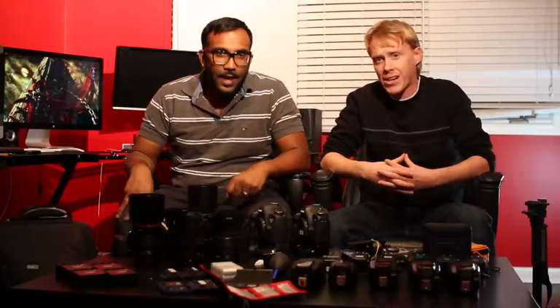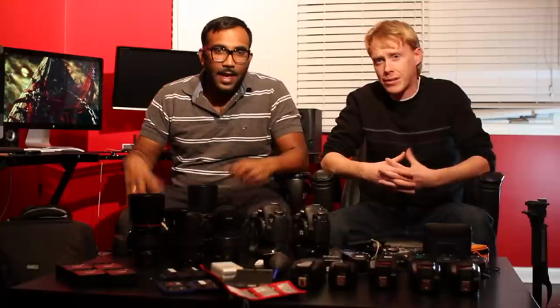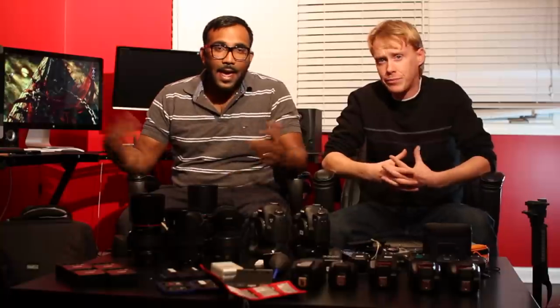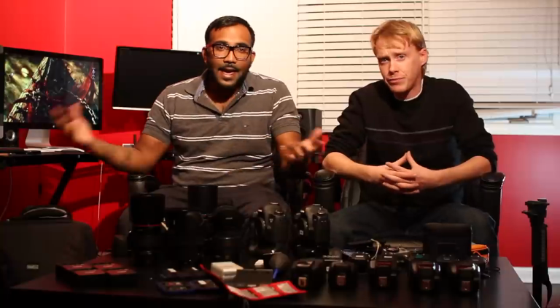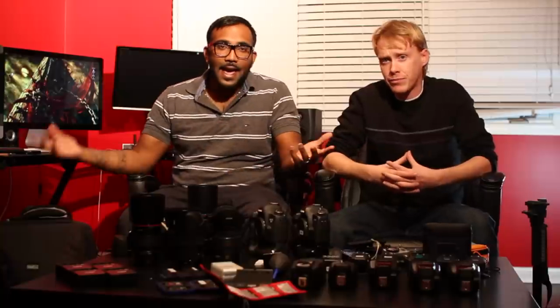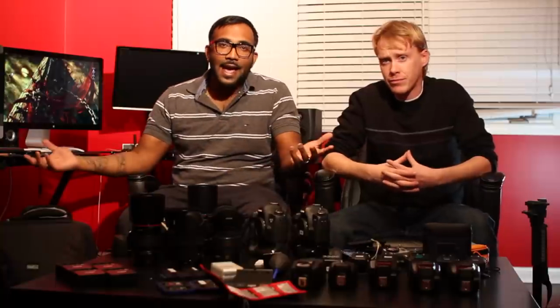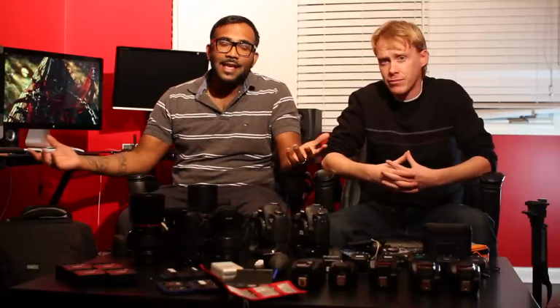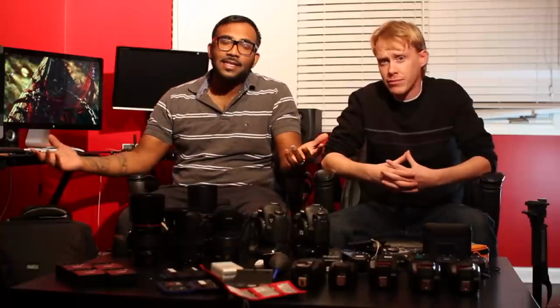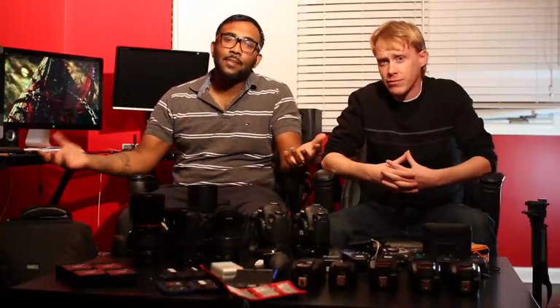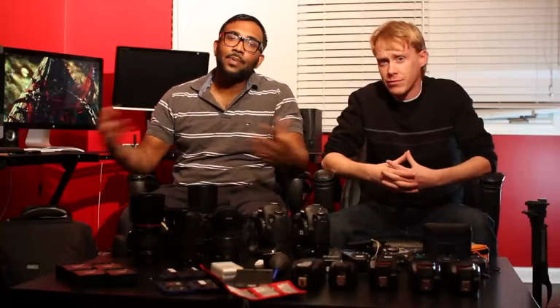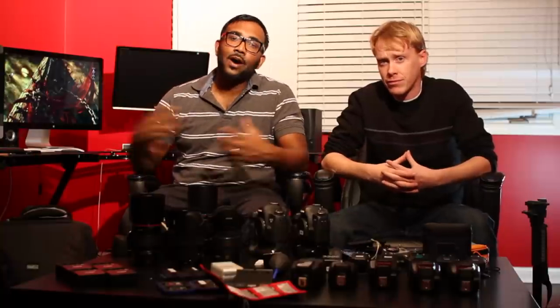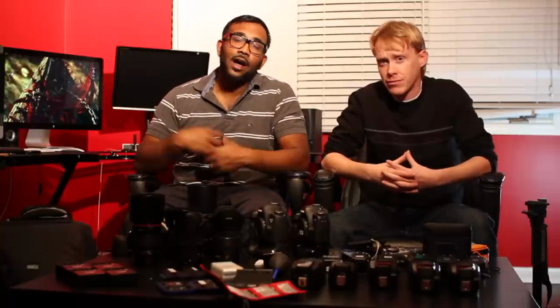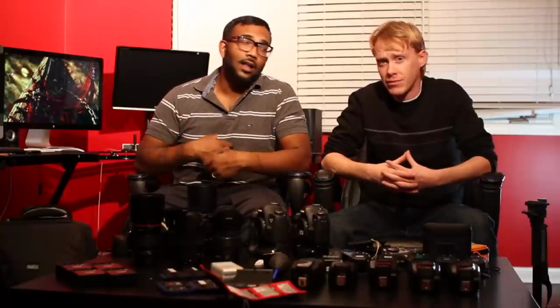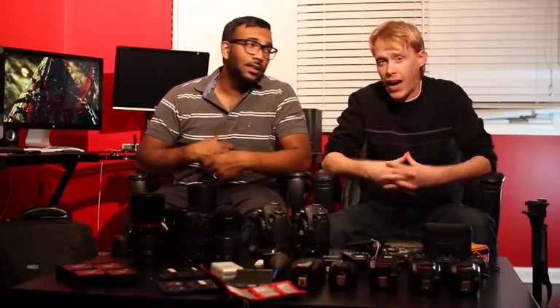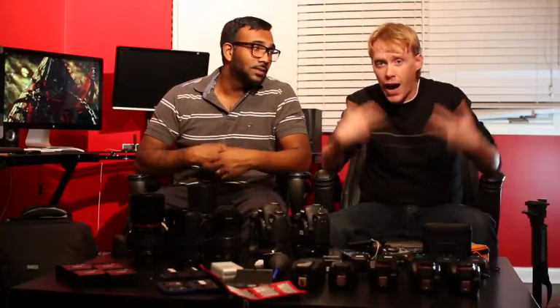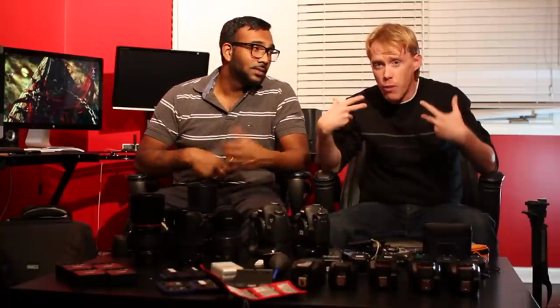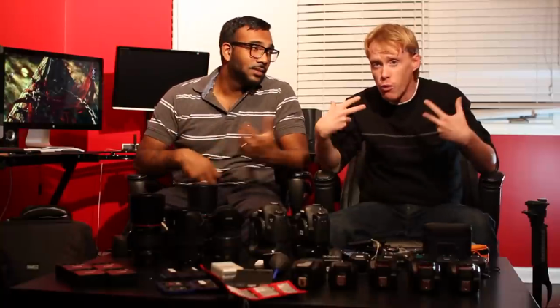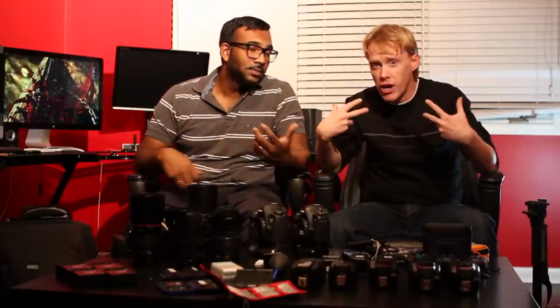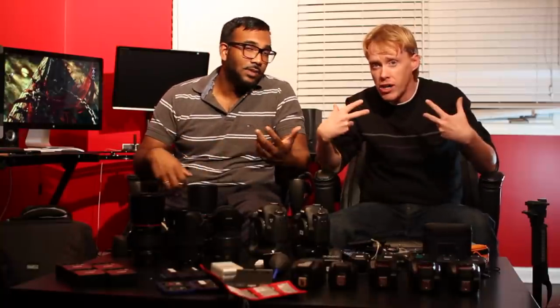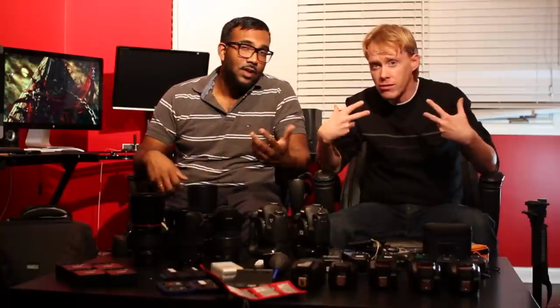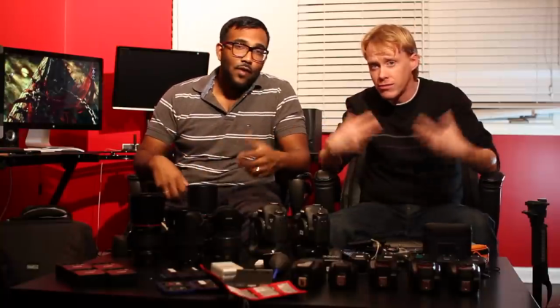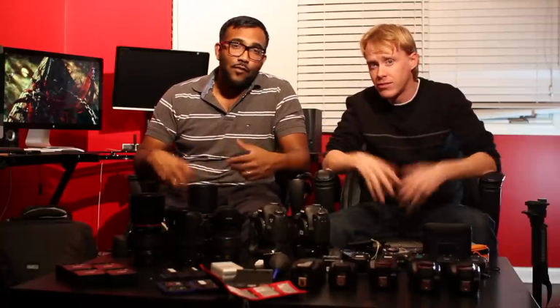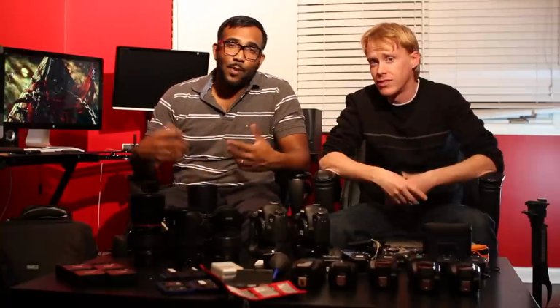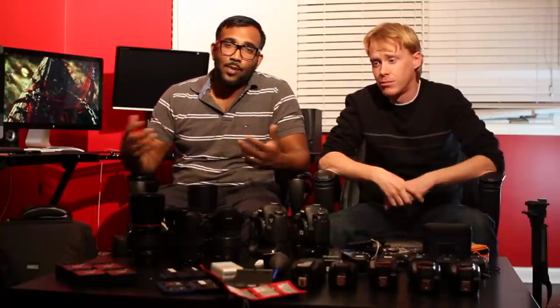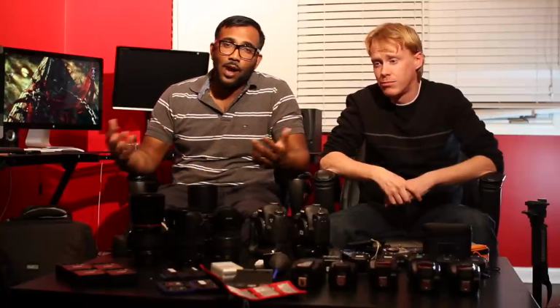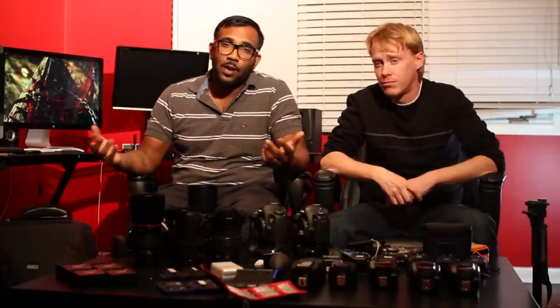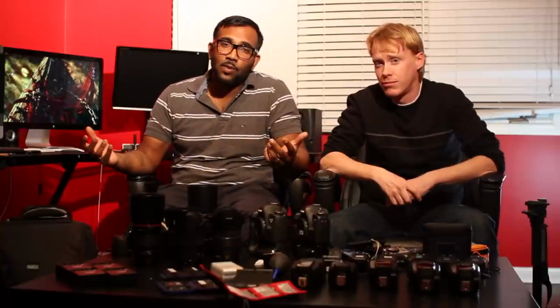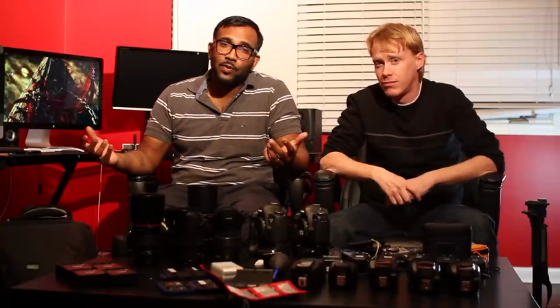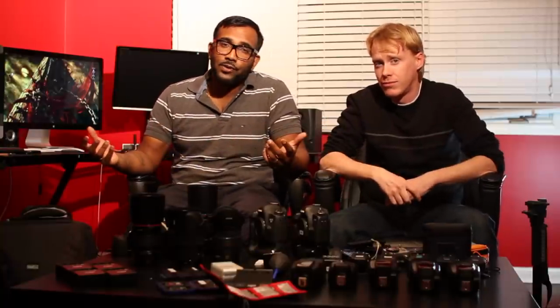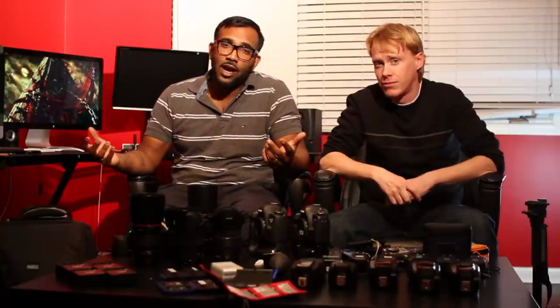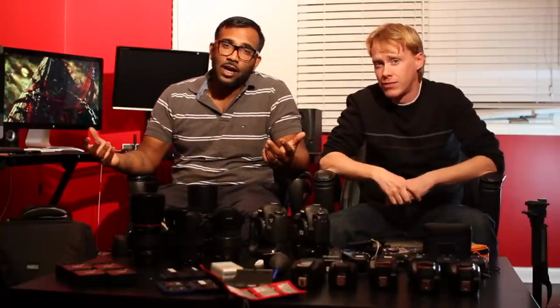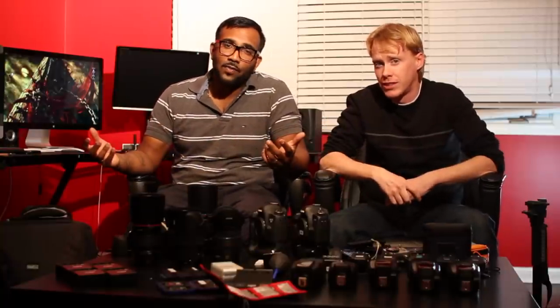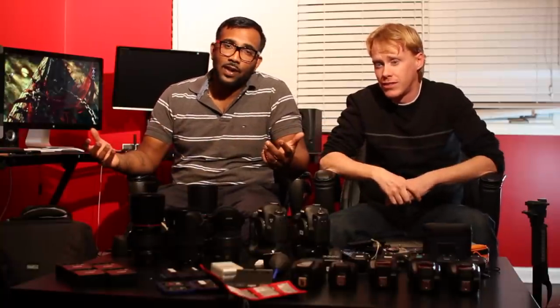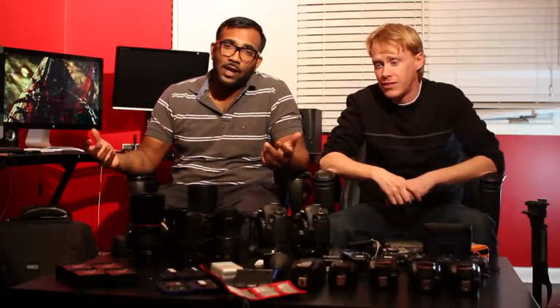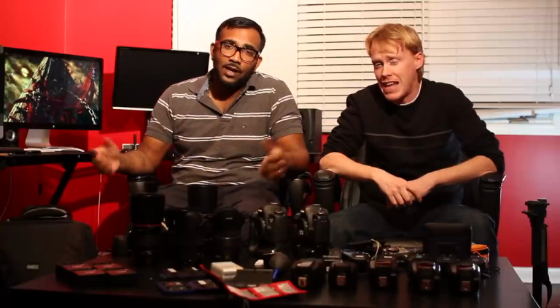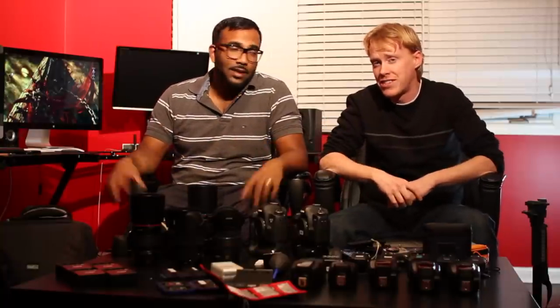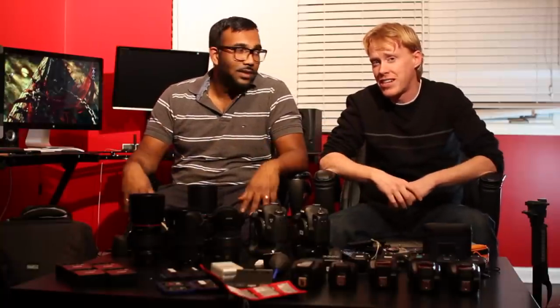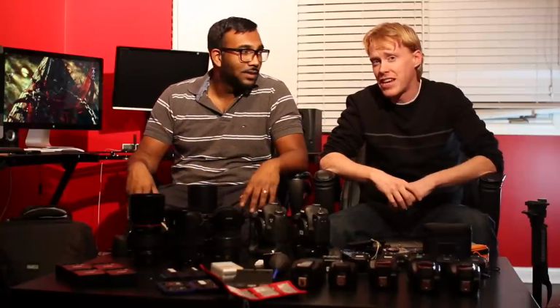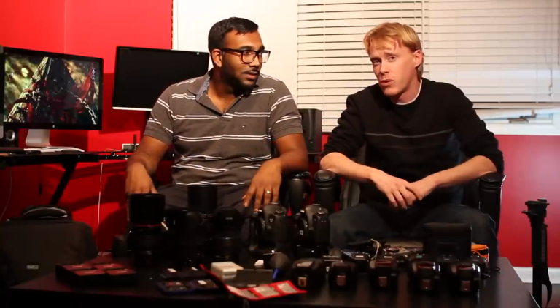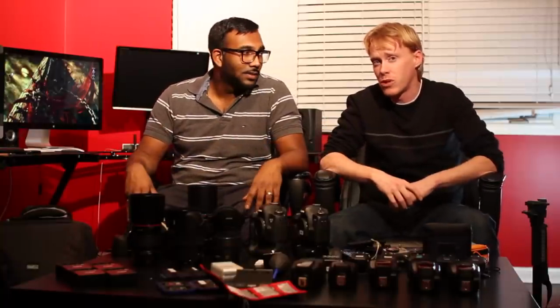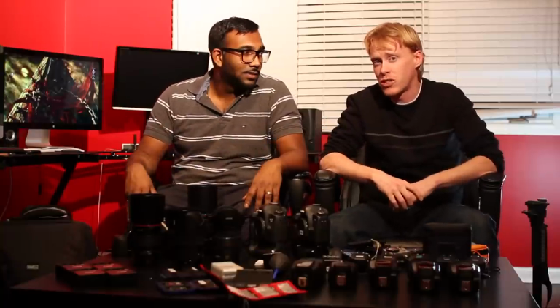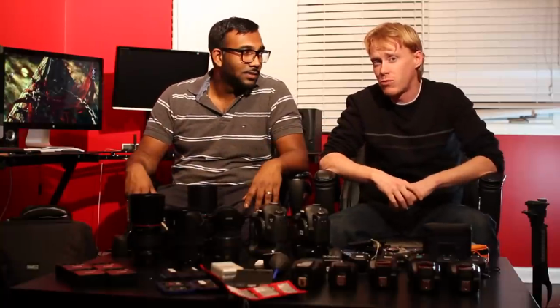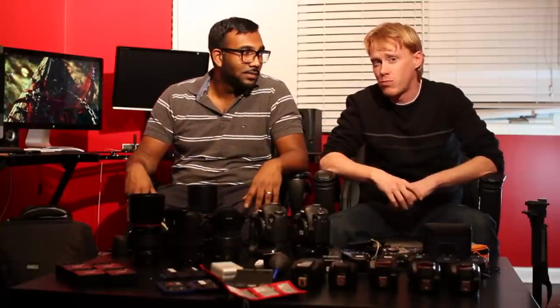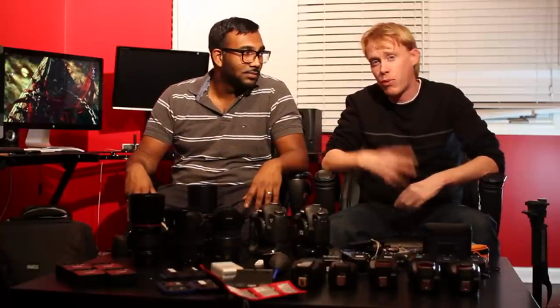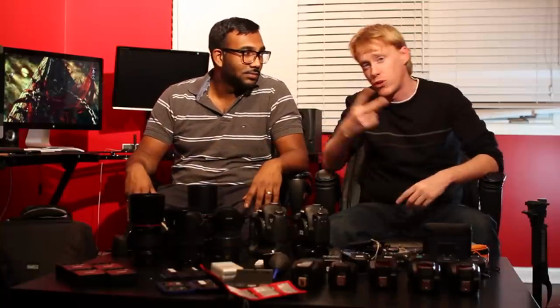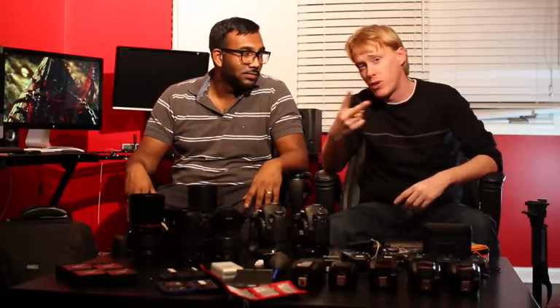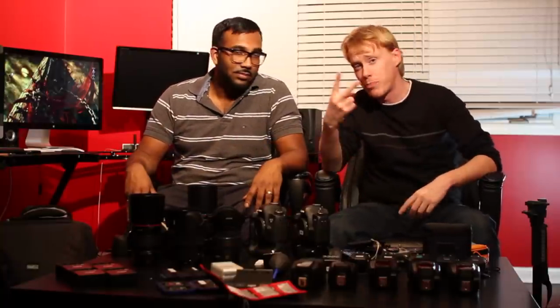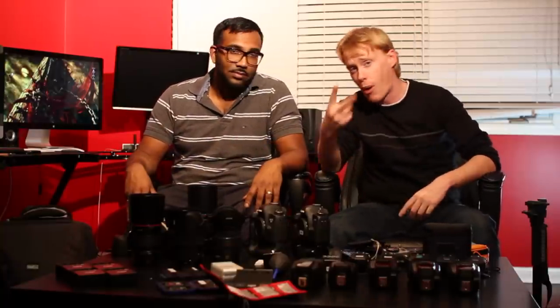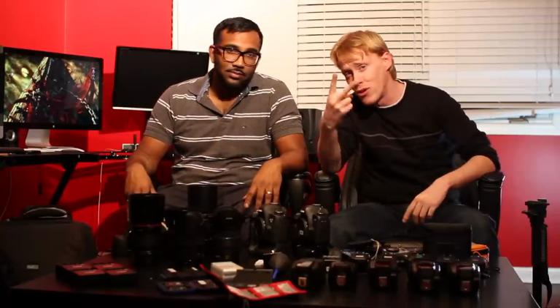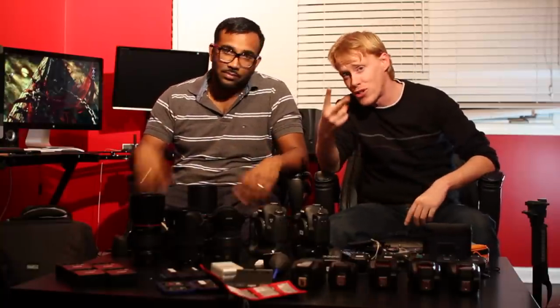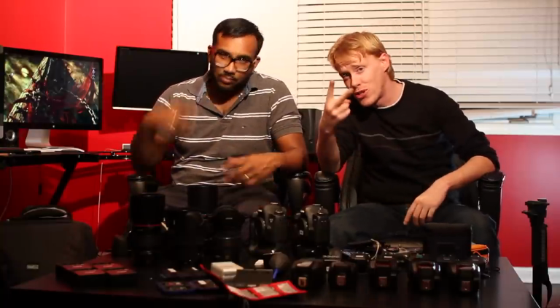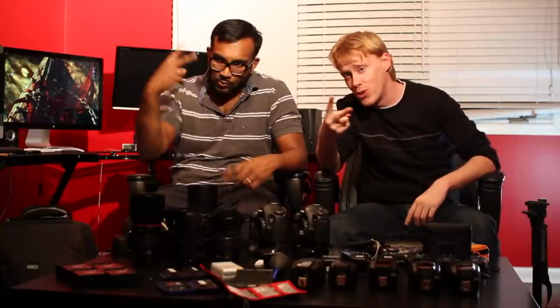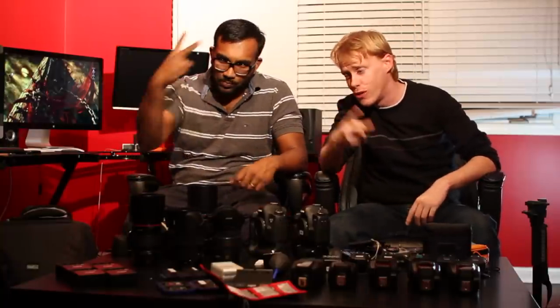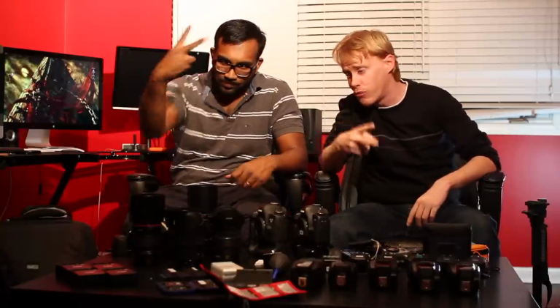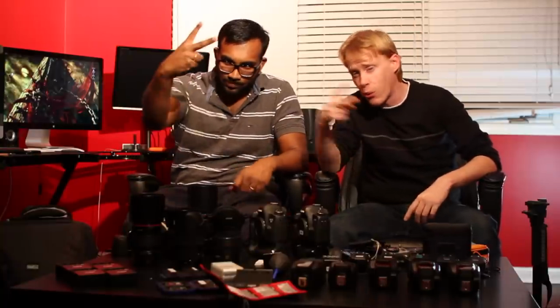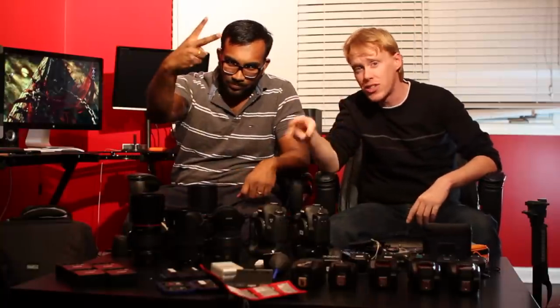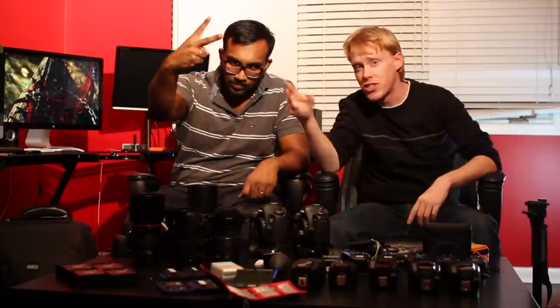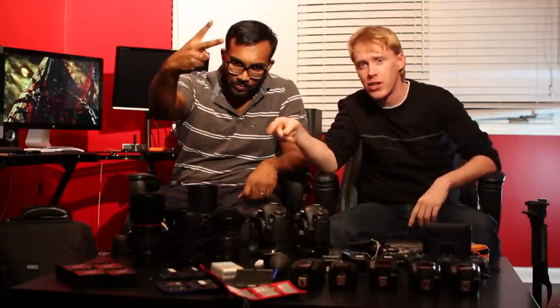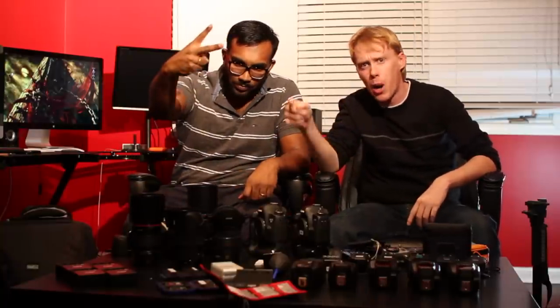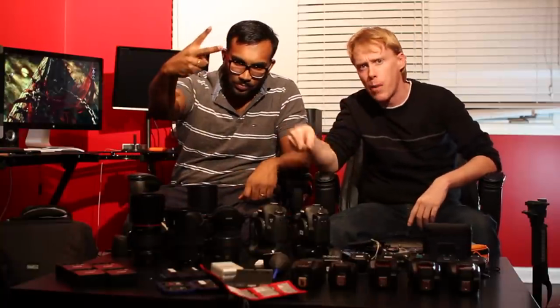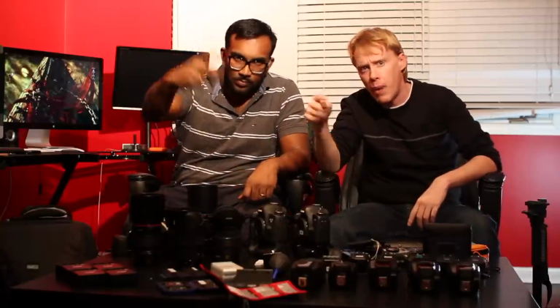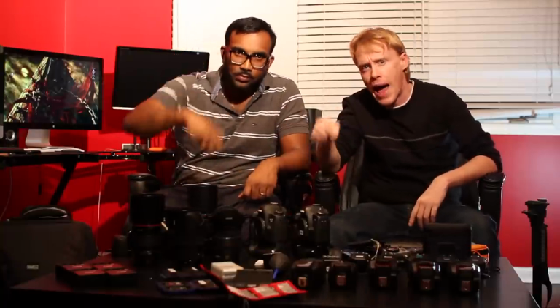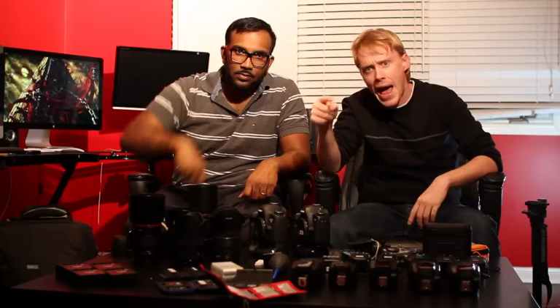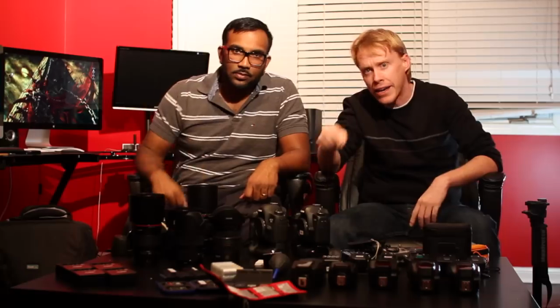Hey guys, I'm Paul, I'm Will, from Paul and Will Photography, and today we're doing part two of what's in our bag.